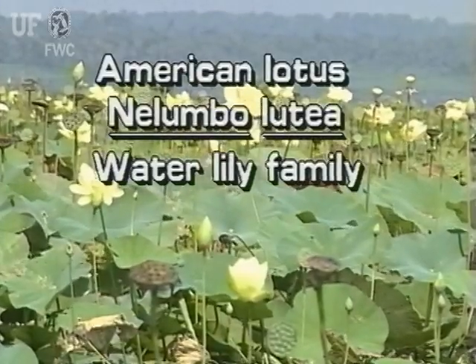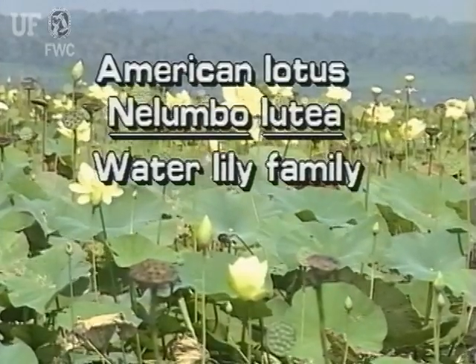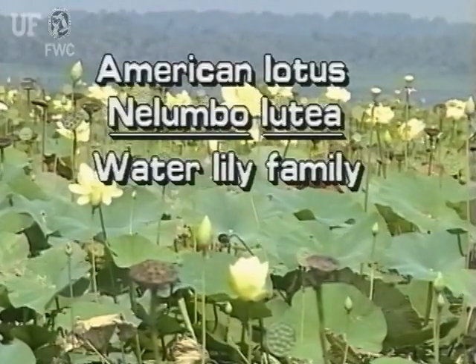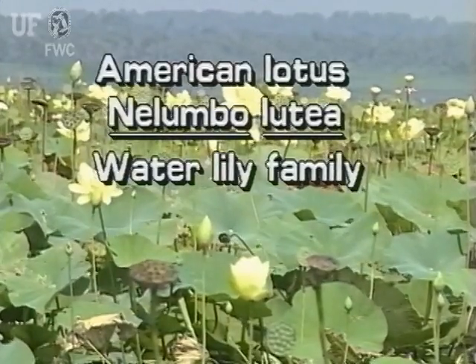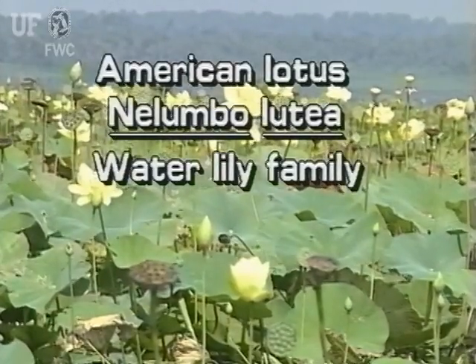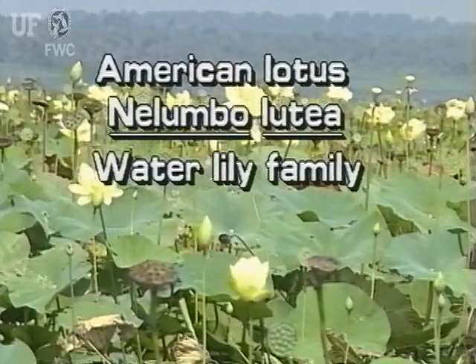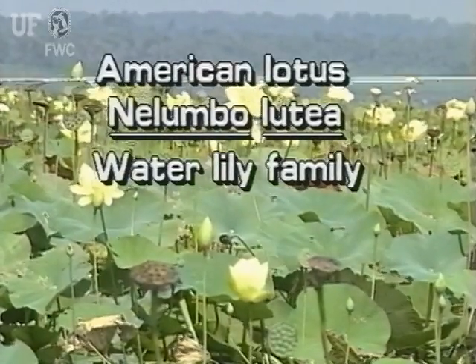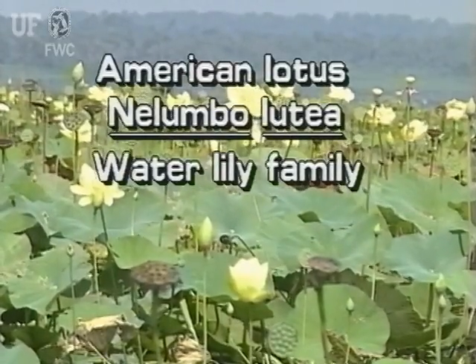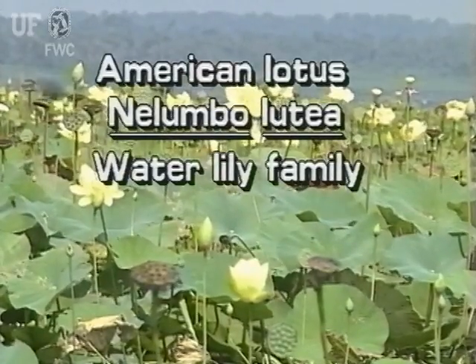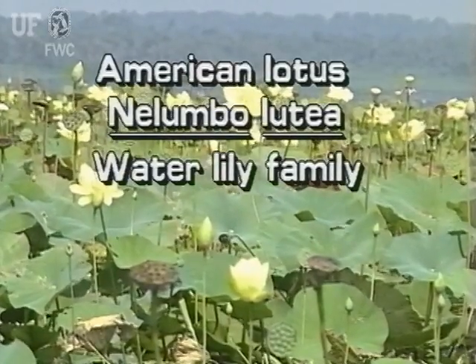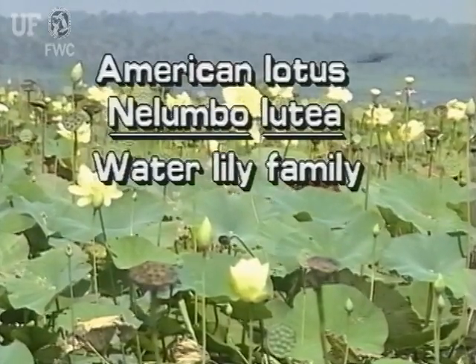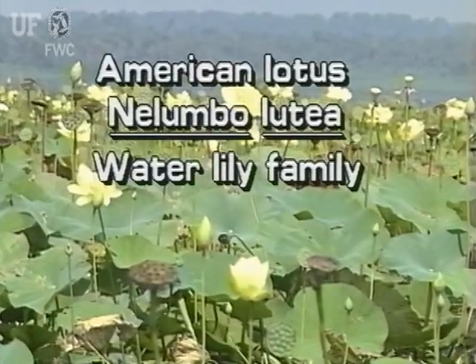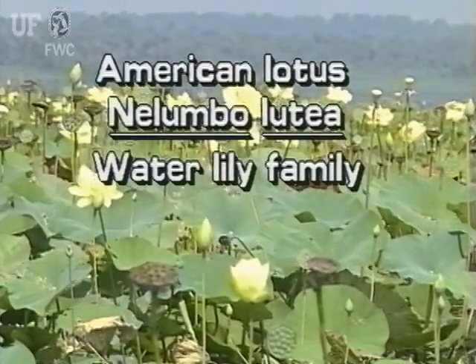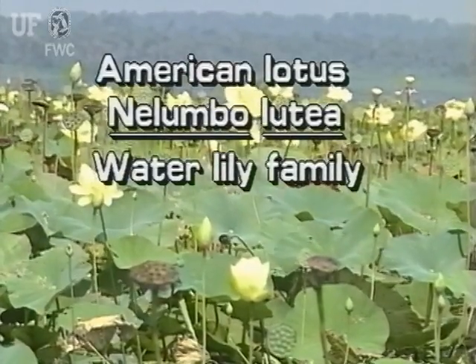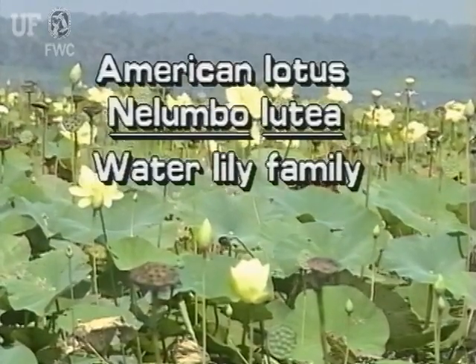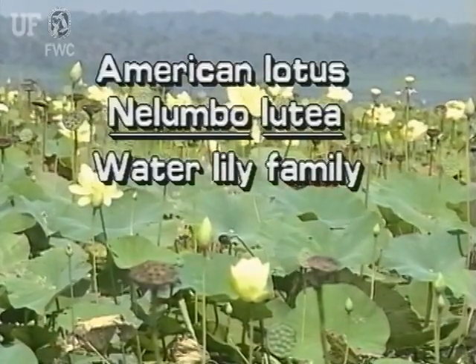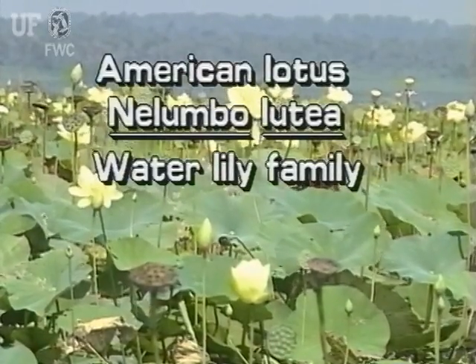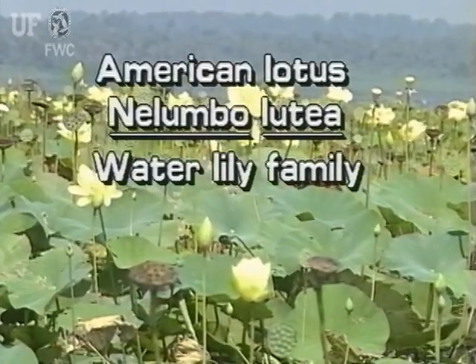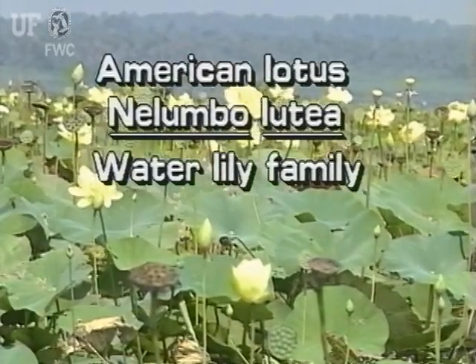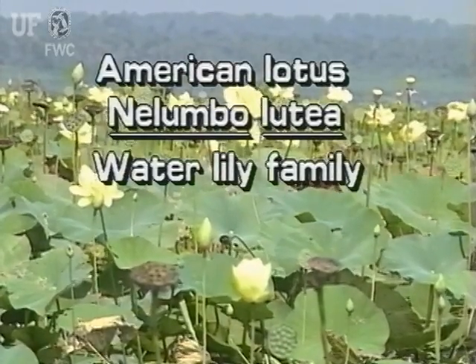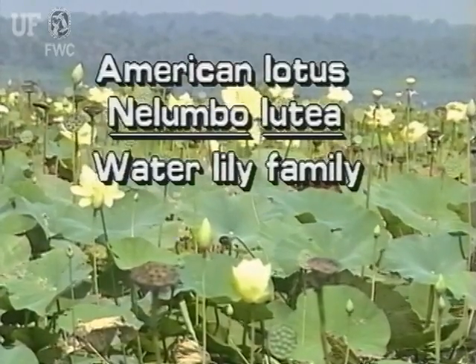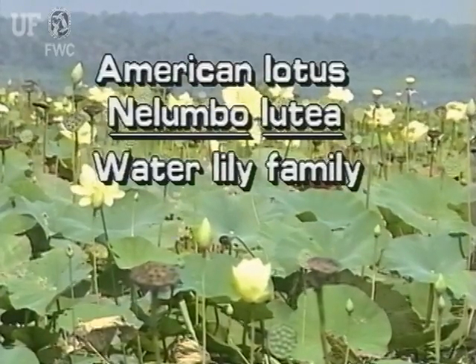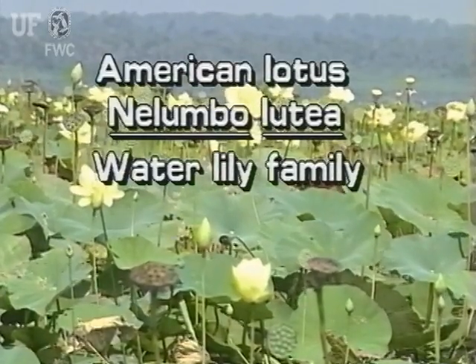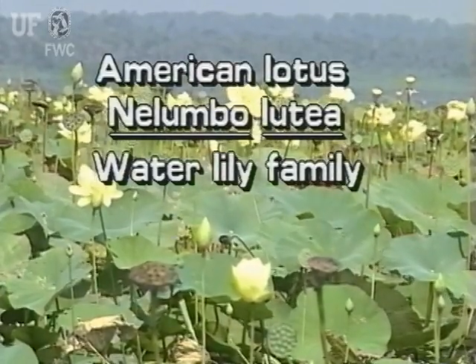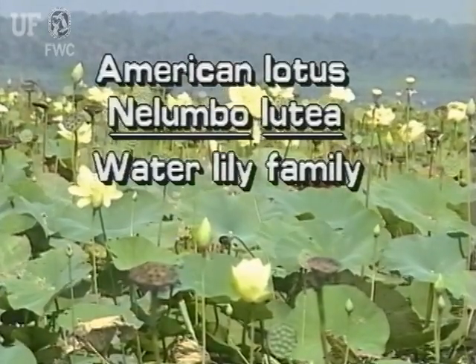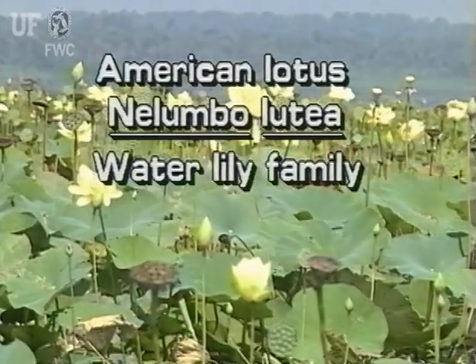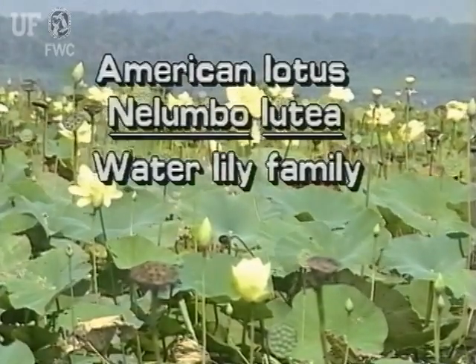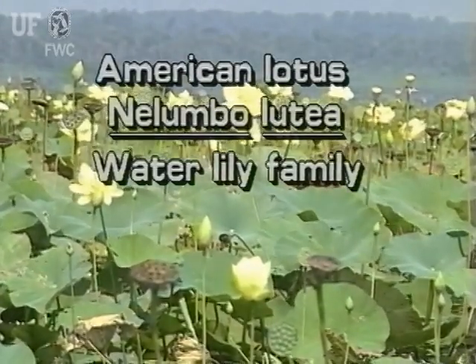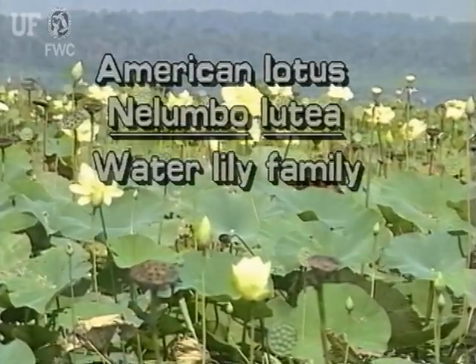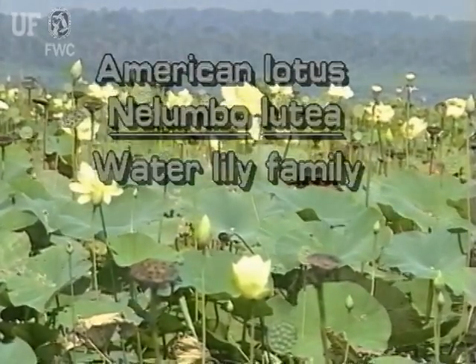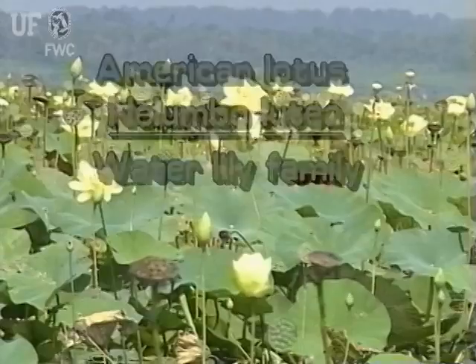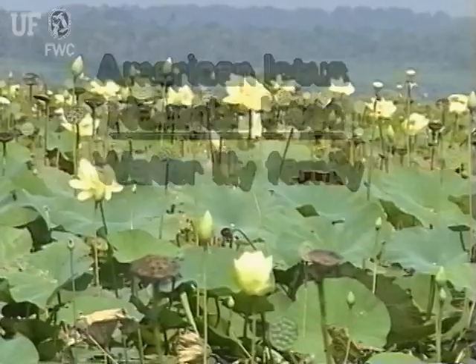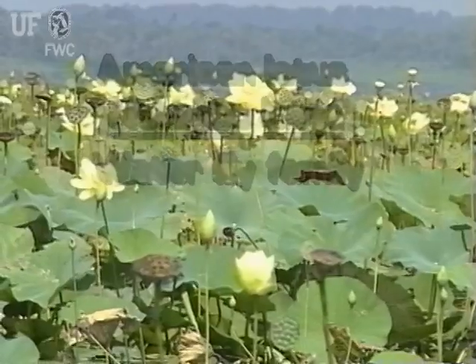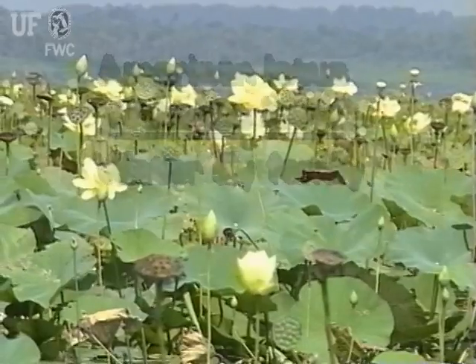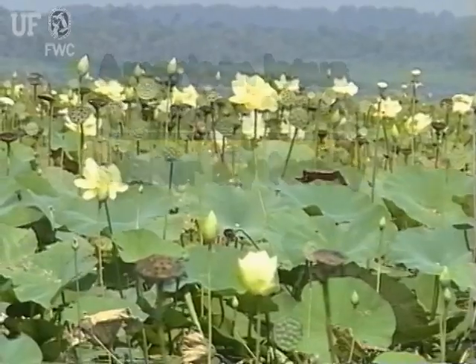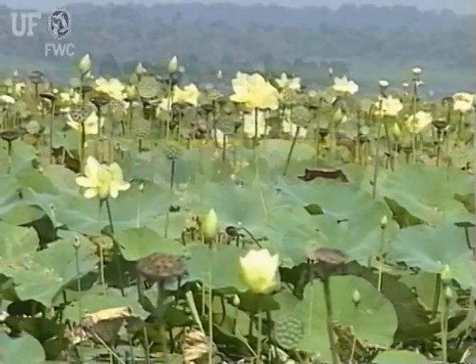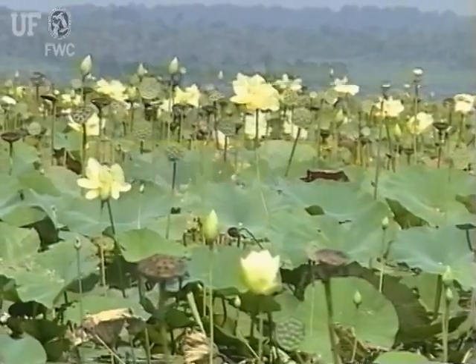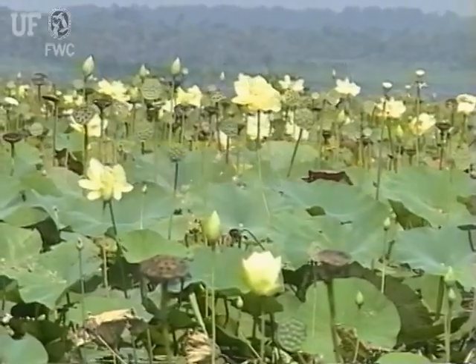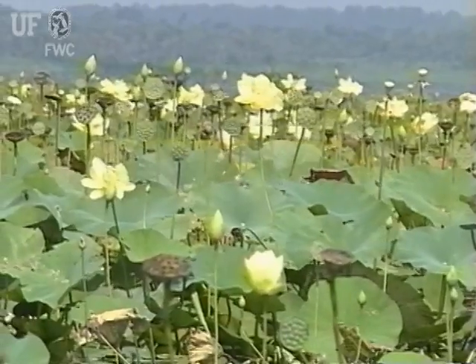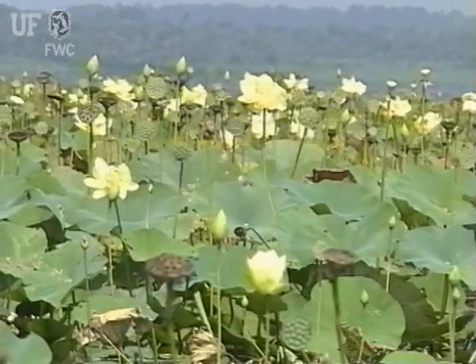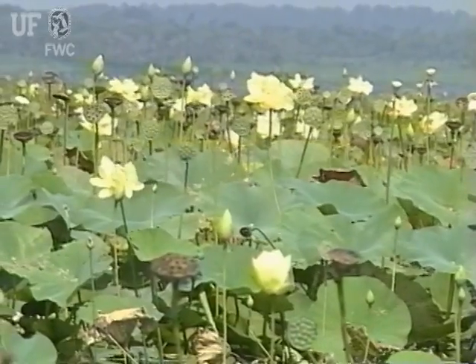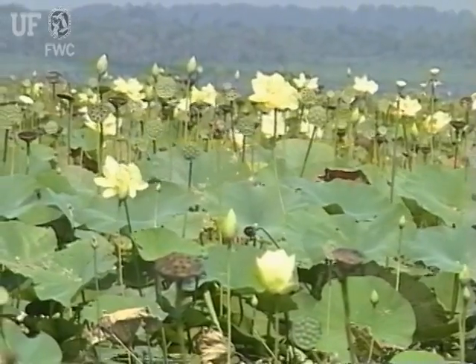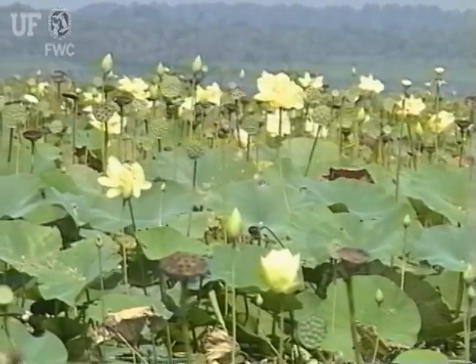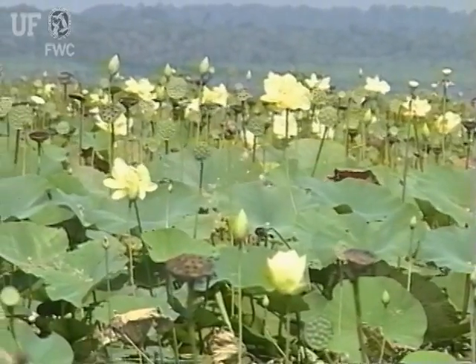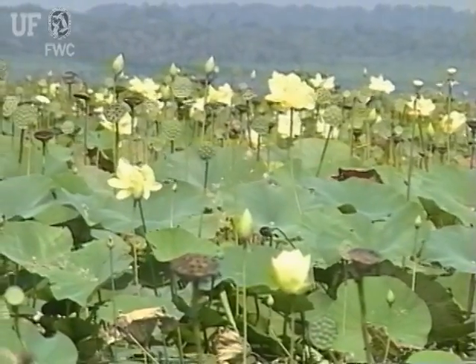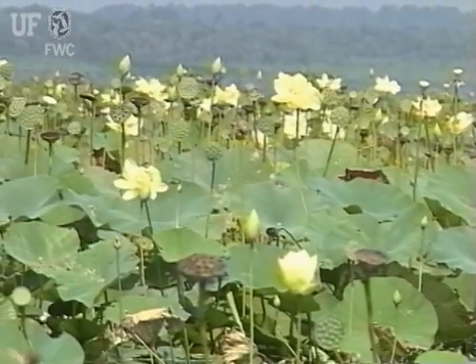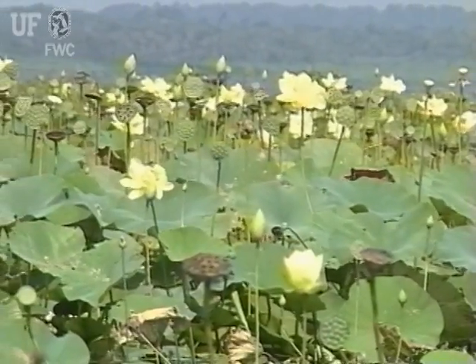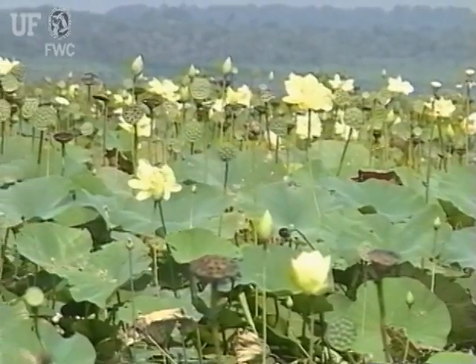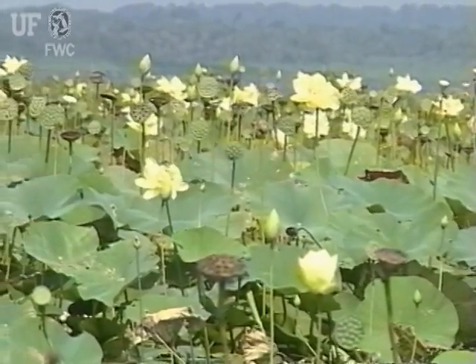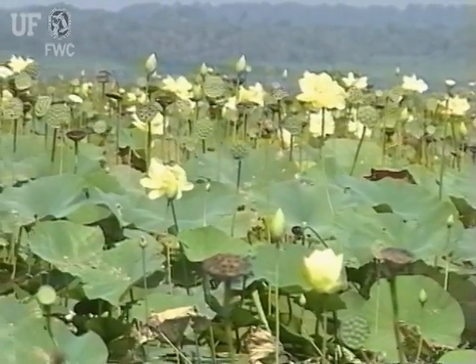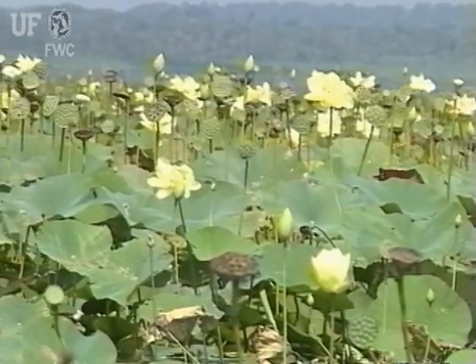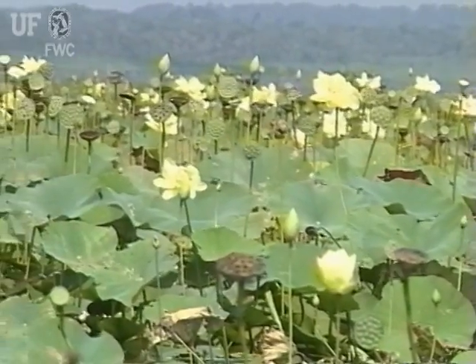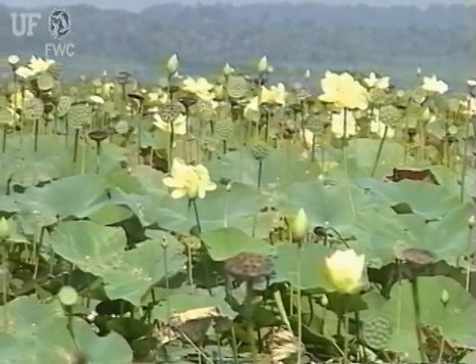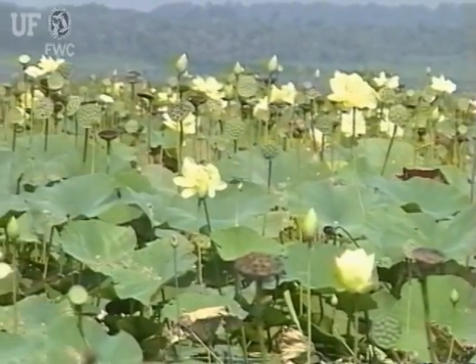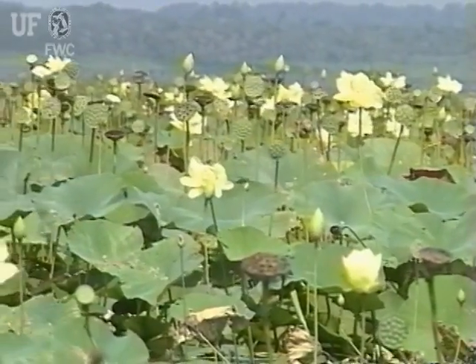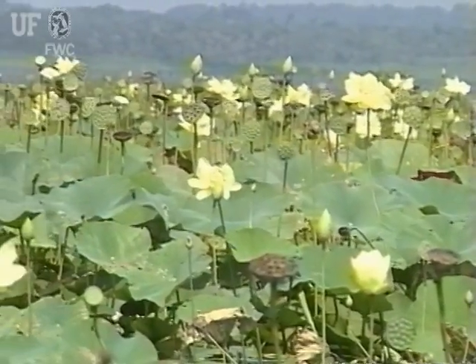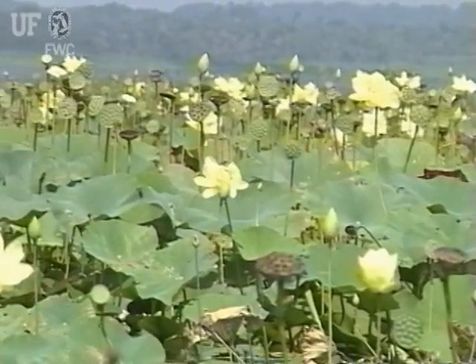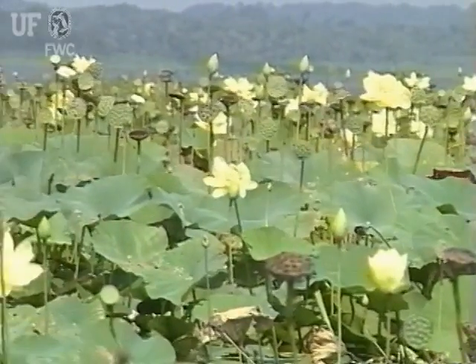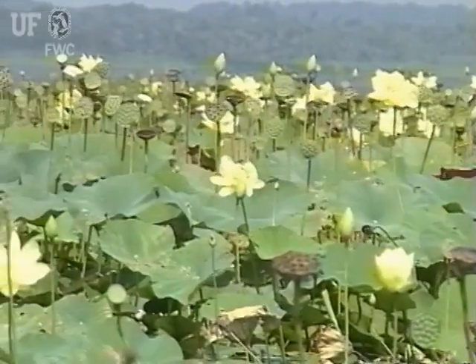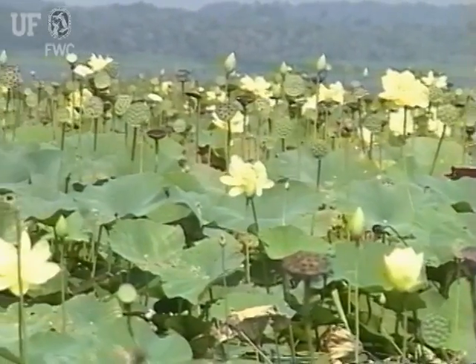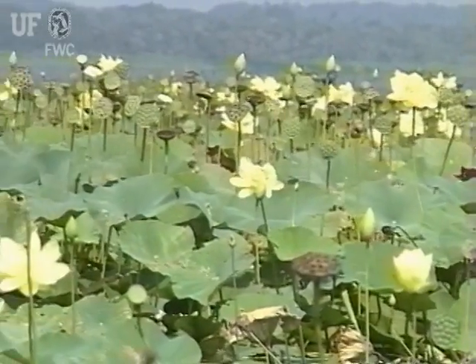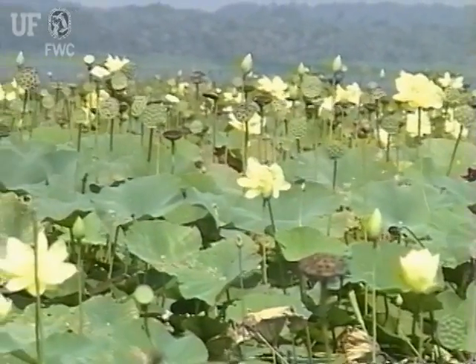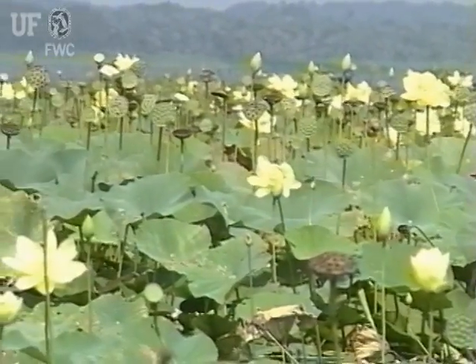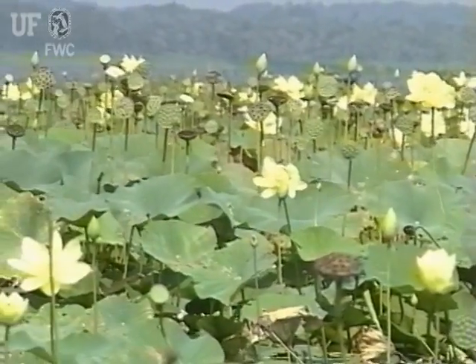American Lotus, Nelumbo lutea. This grandiose aquatic plant is a native.